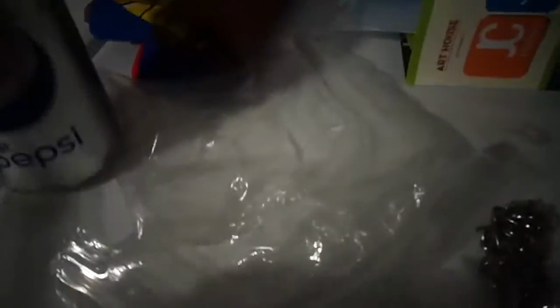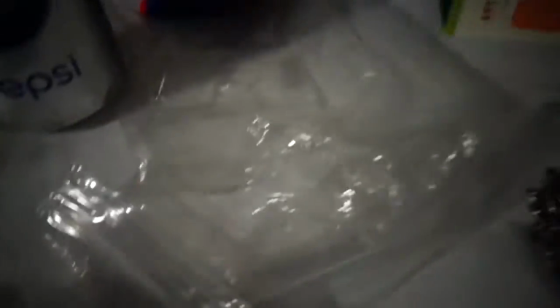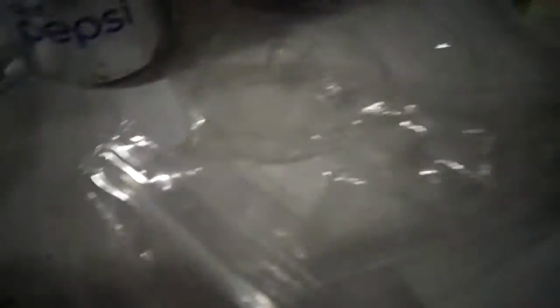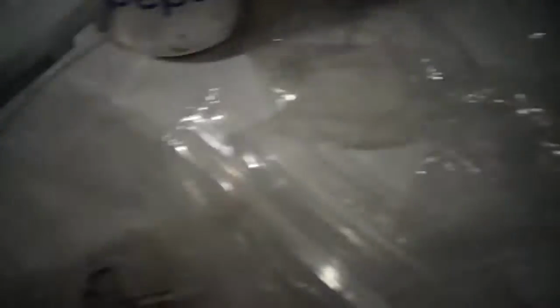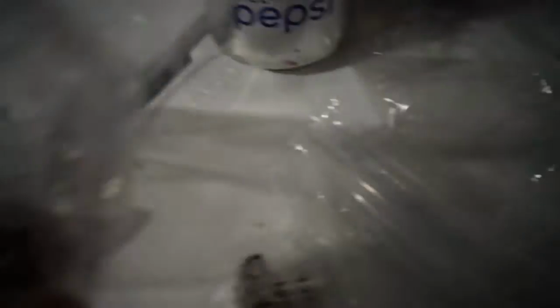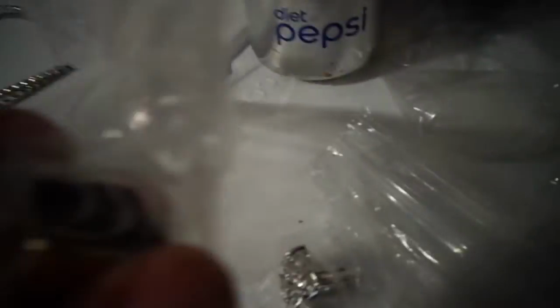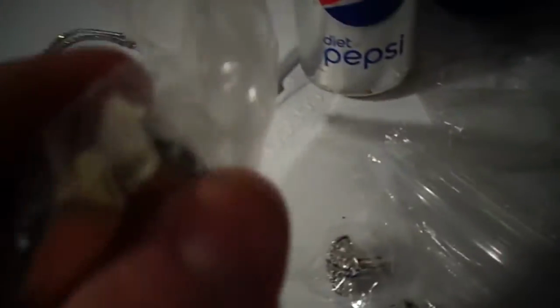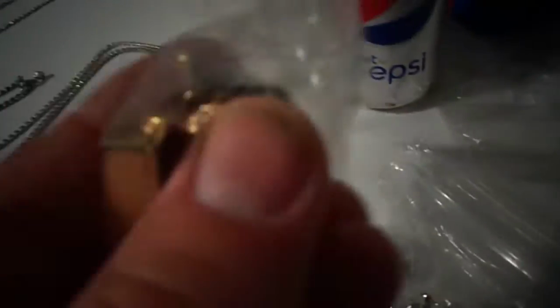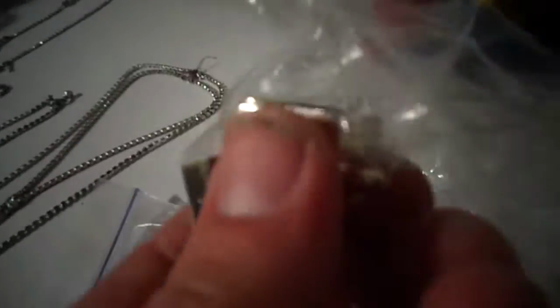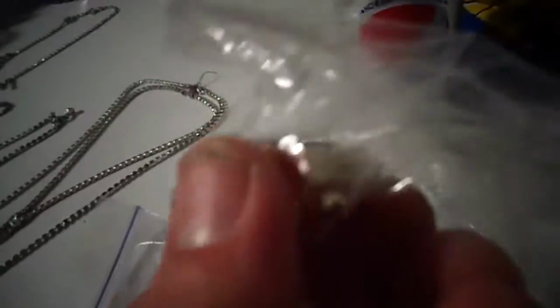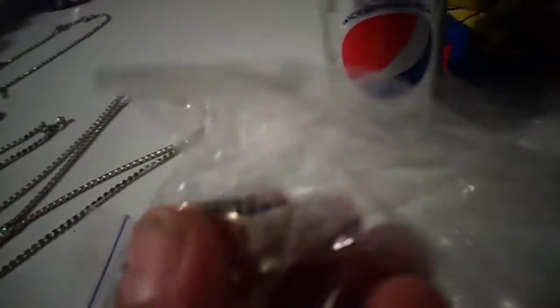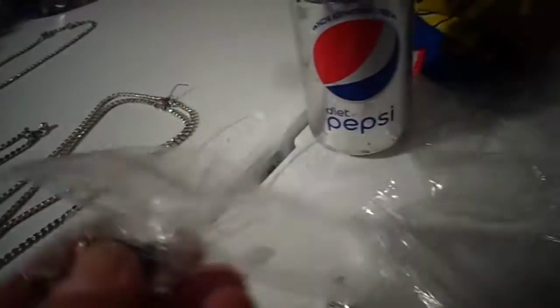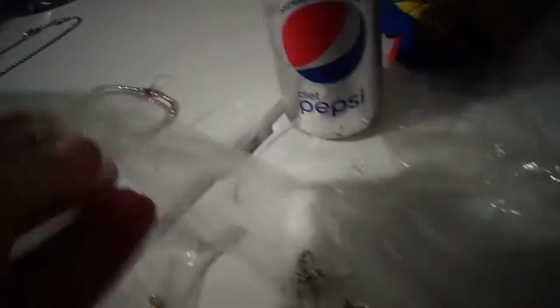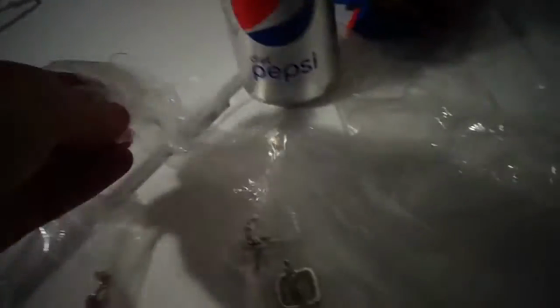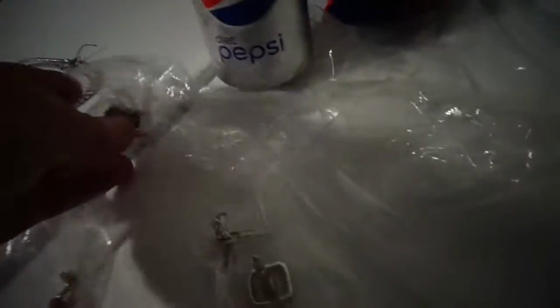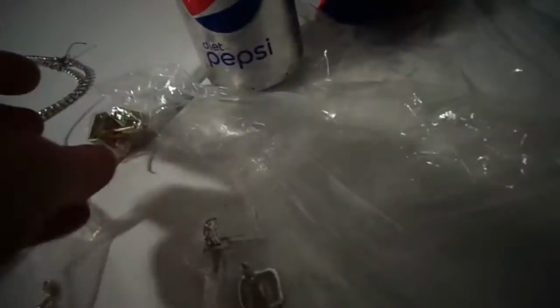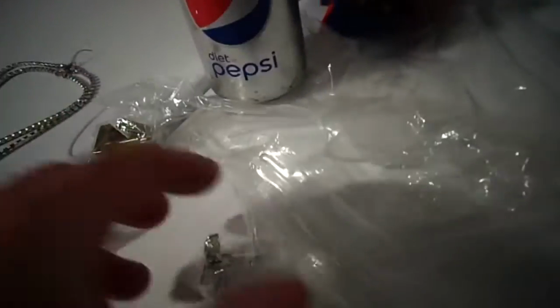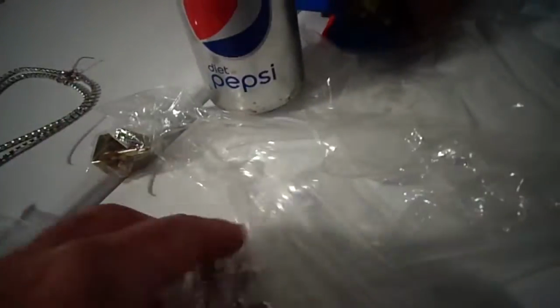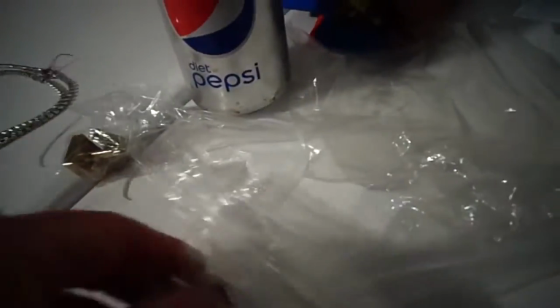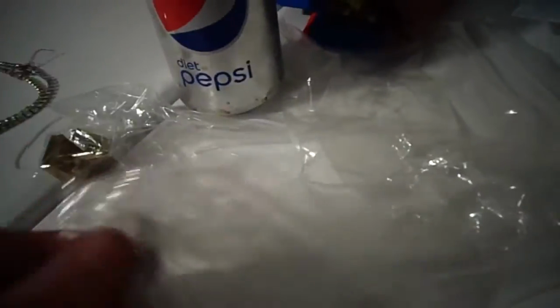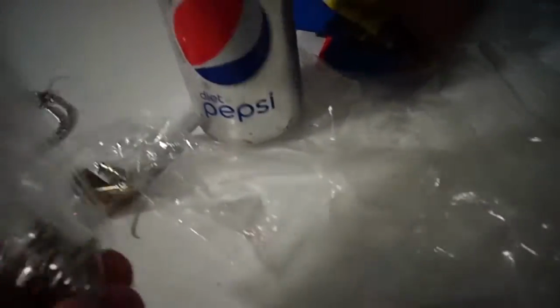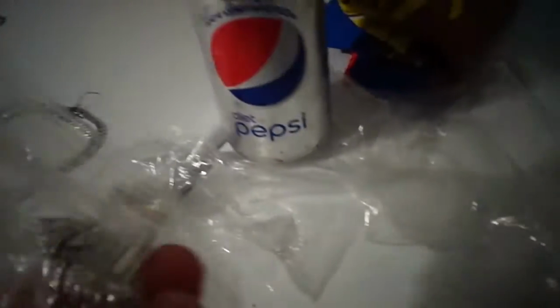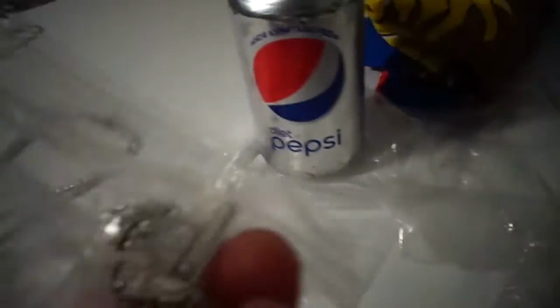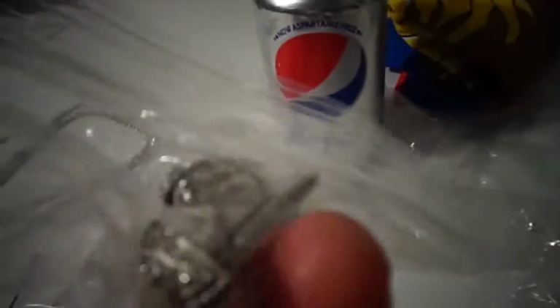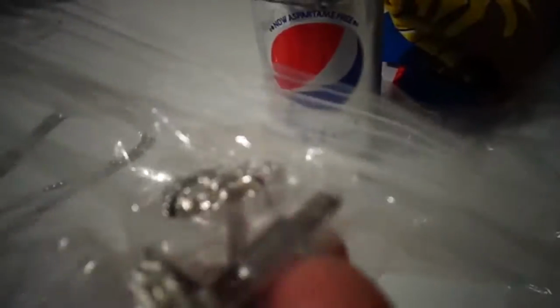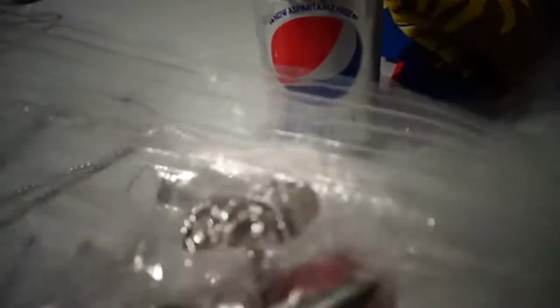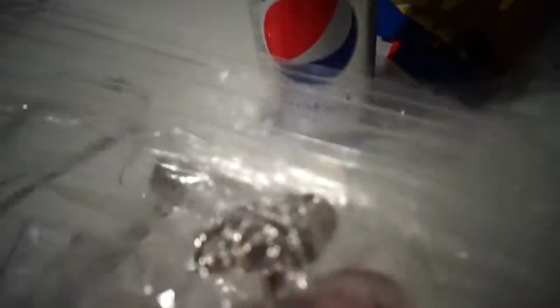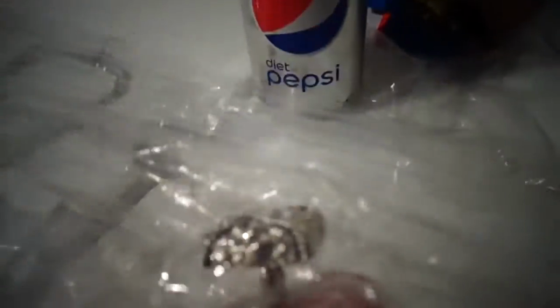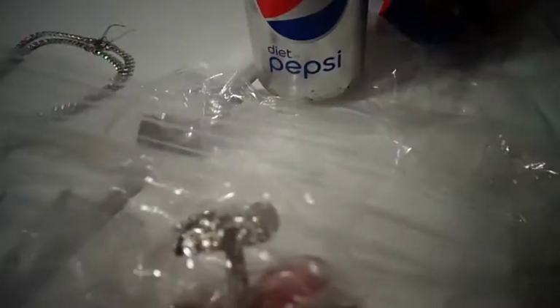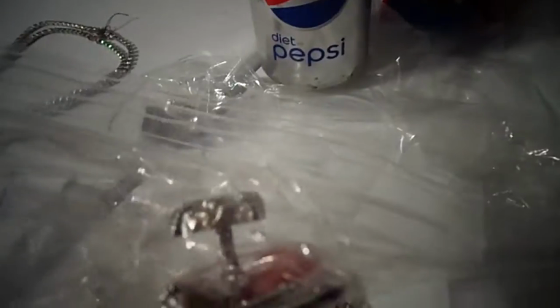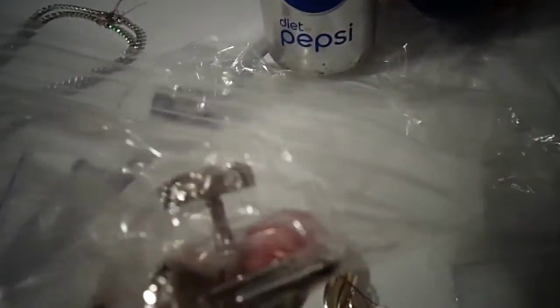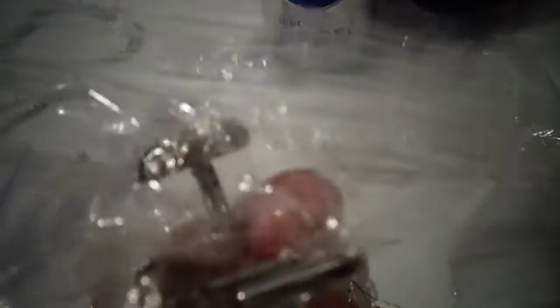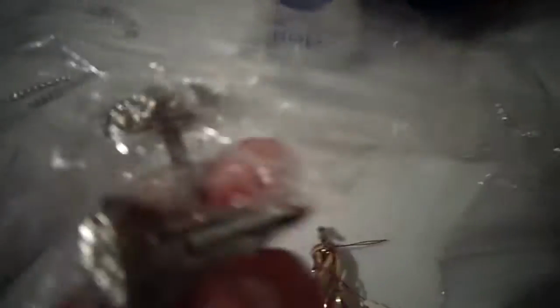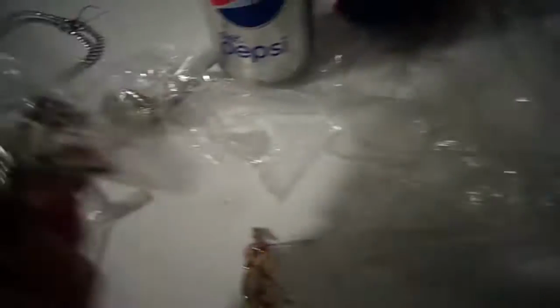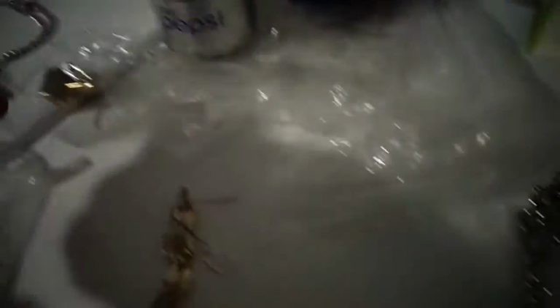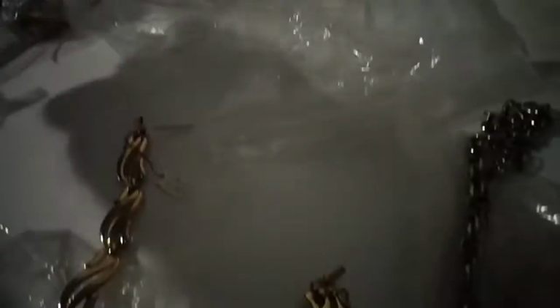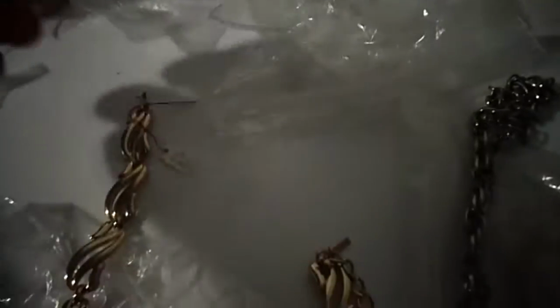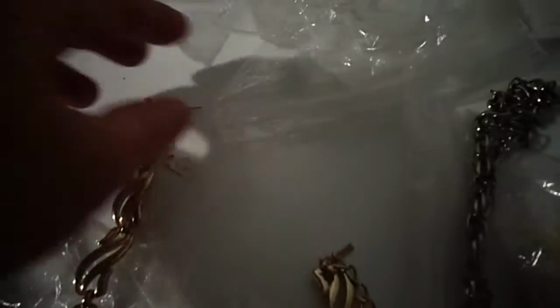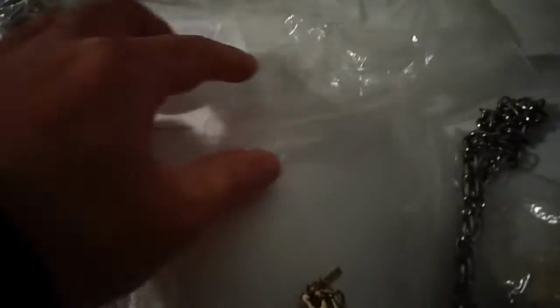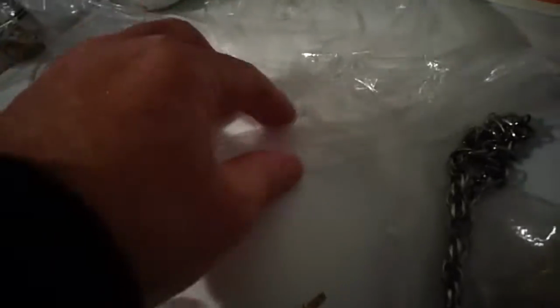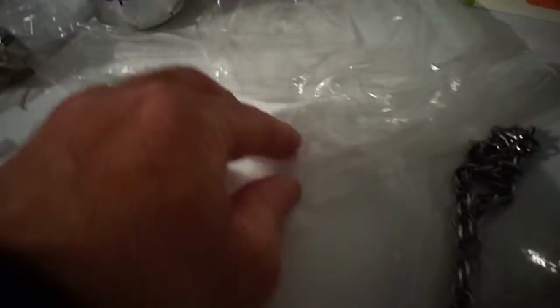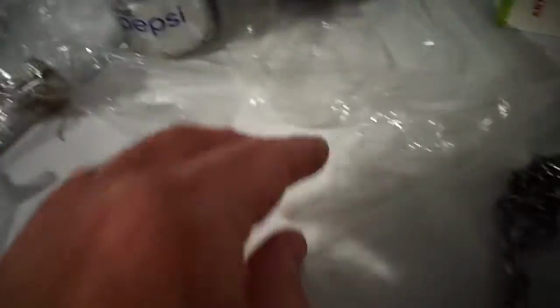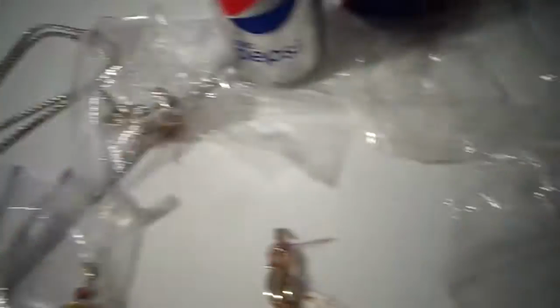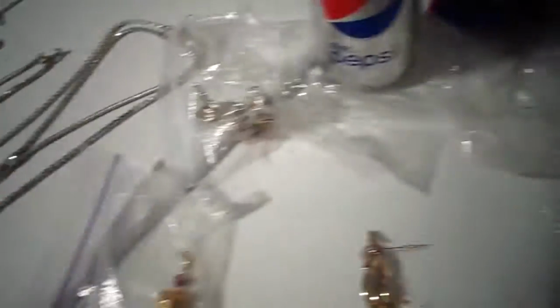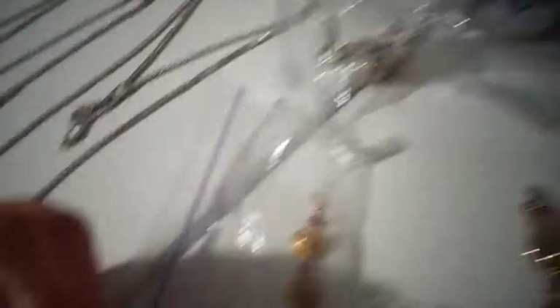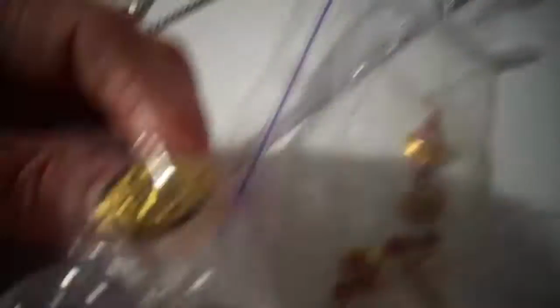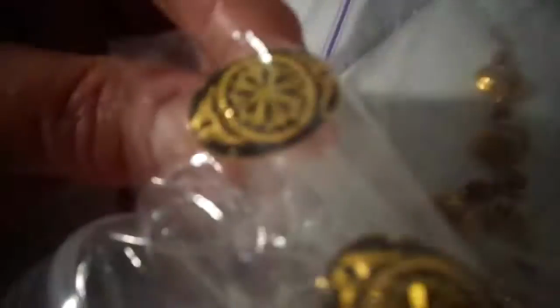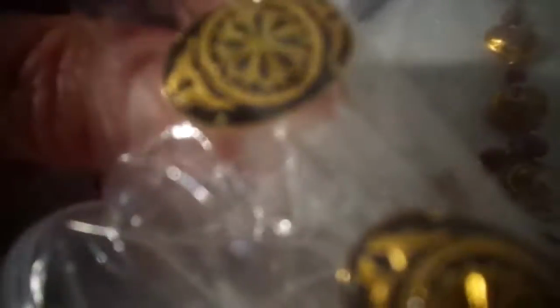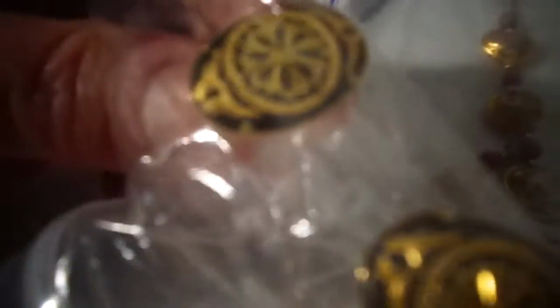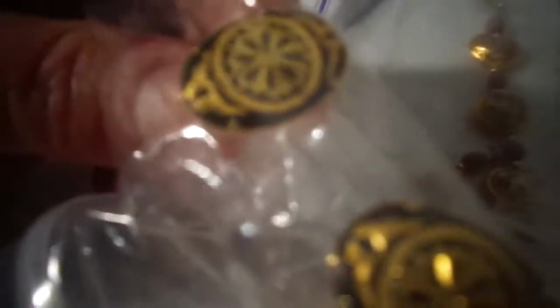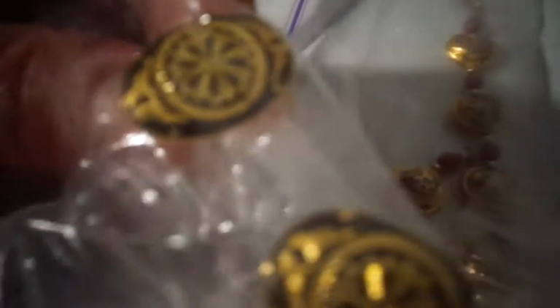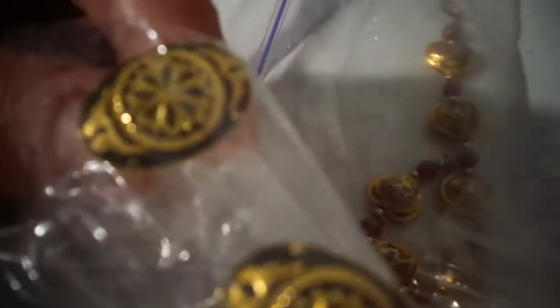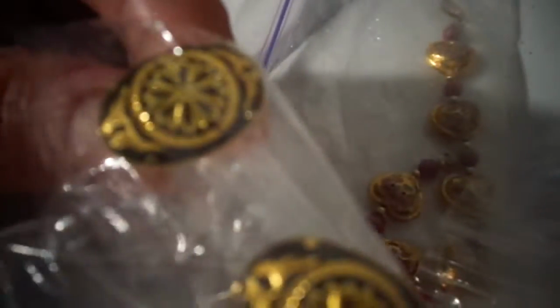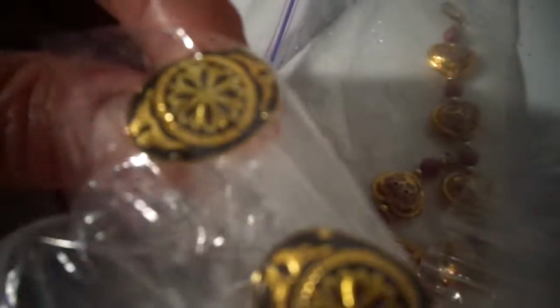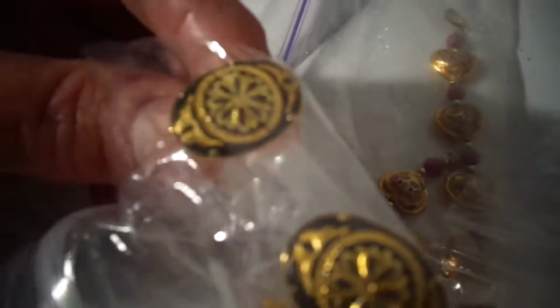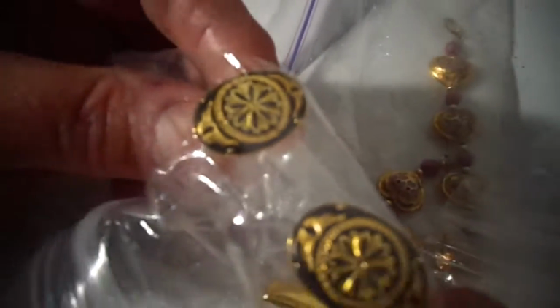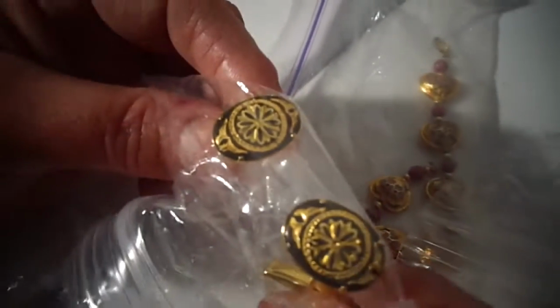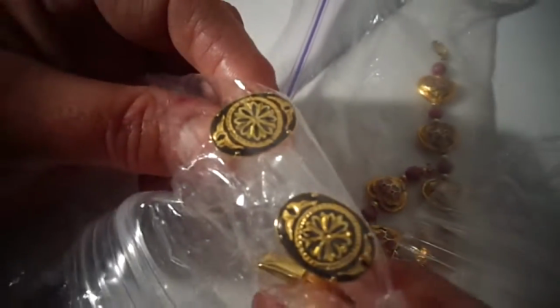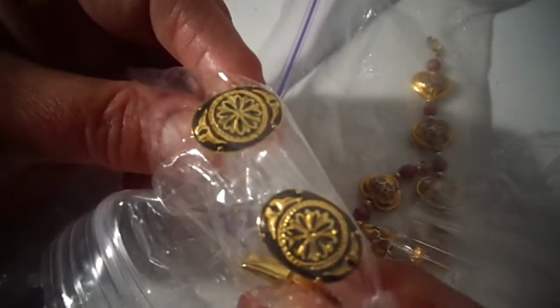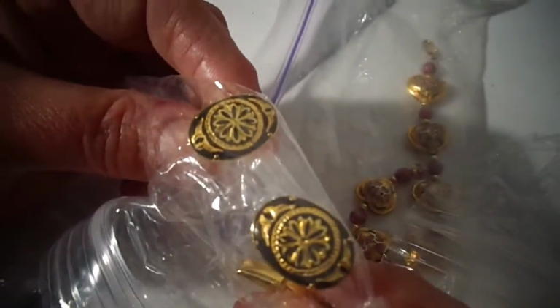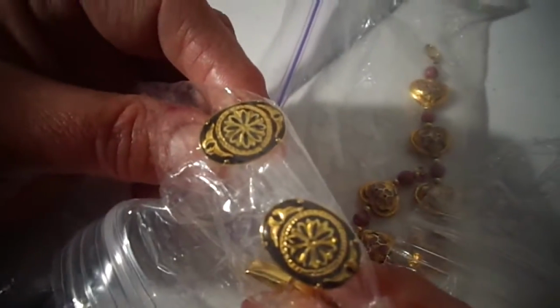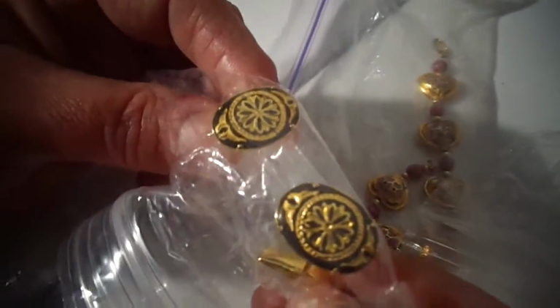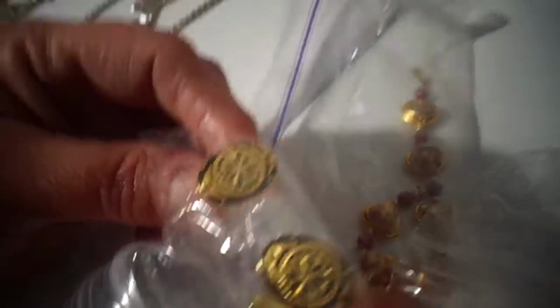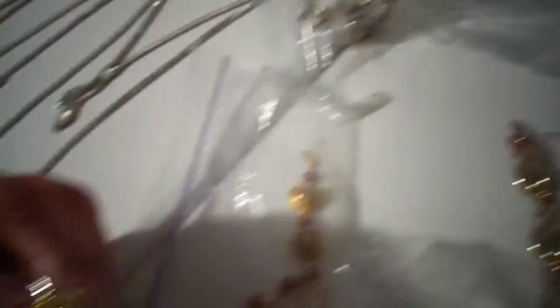You got some cufflinks. And then there's another pair of cufflinks.